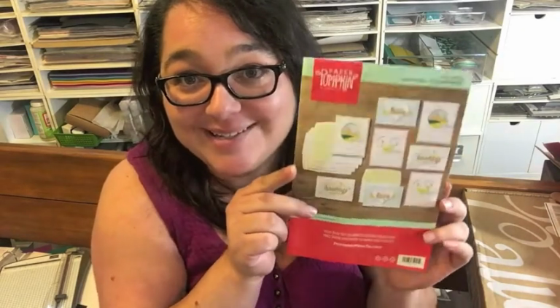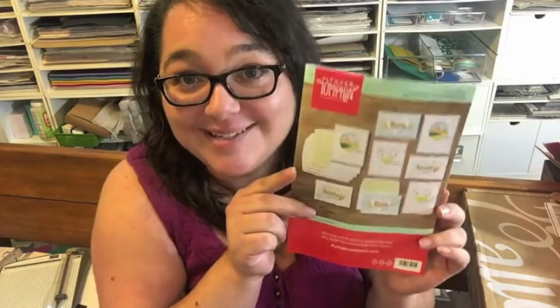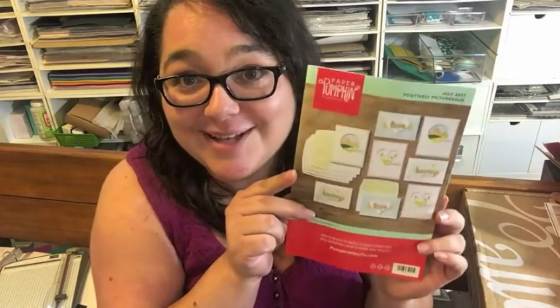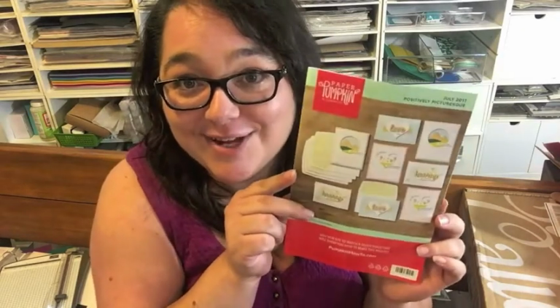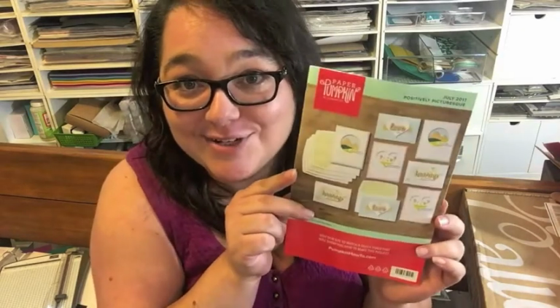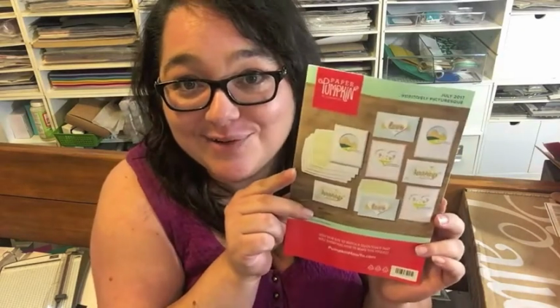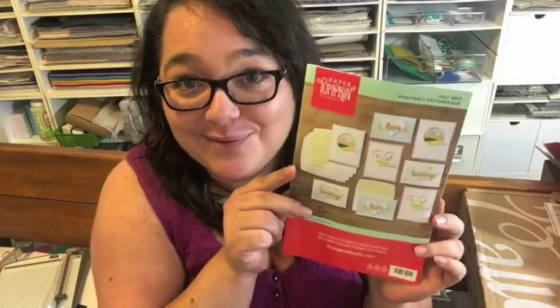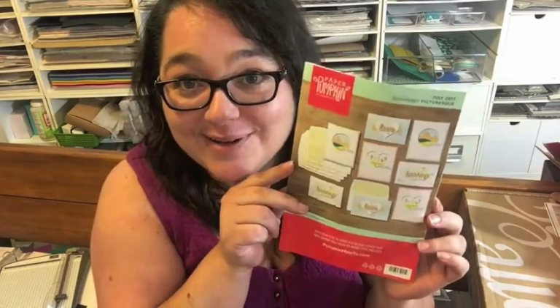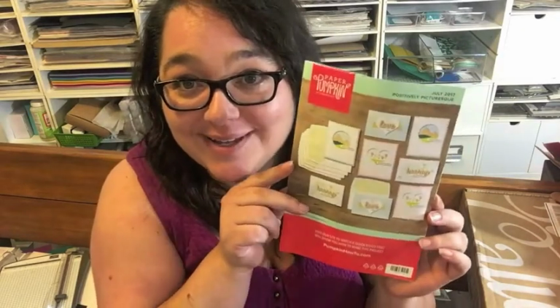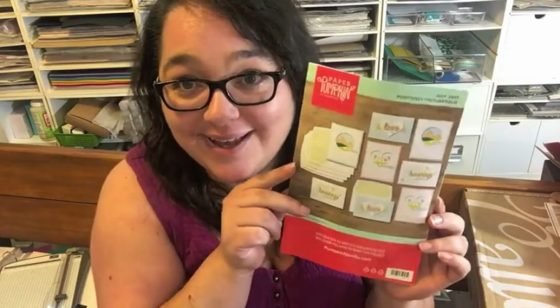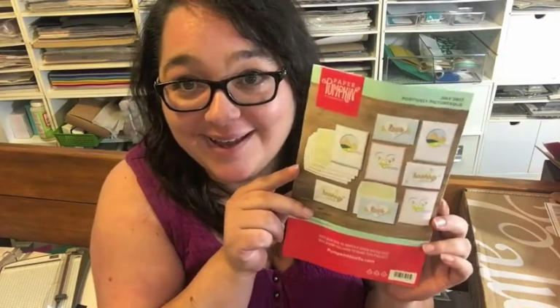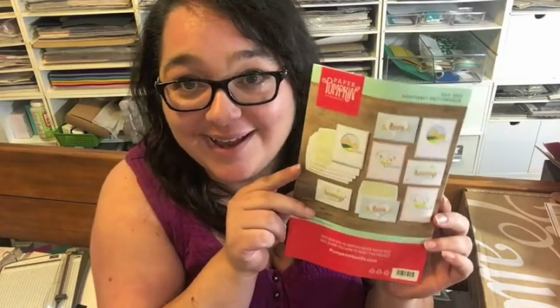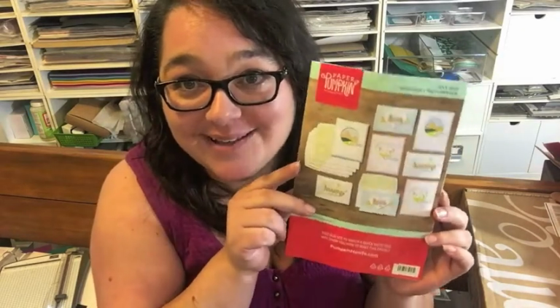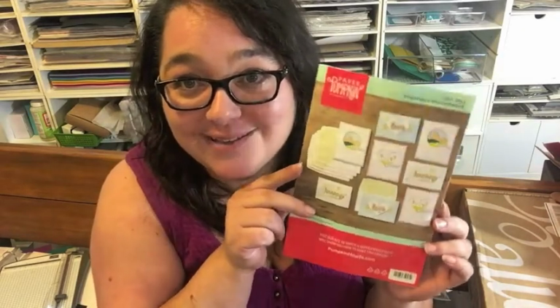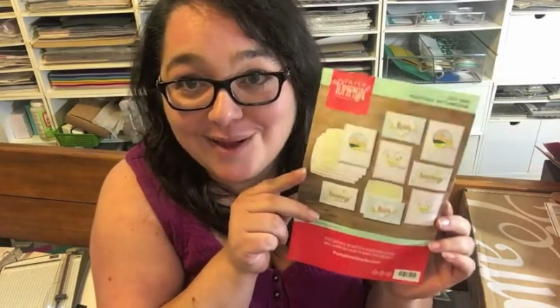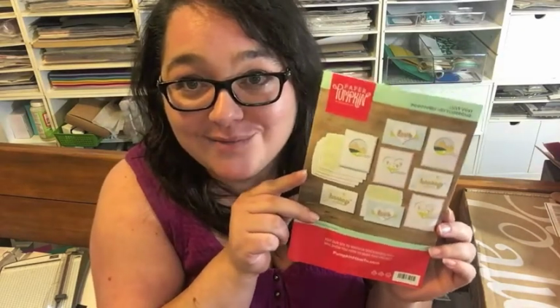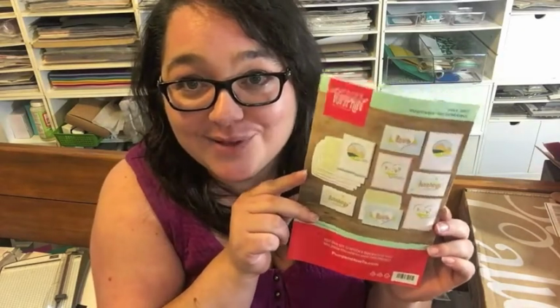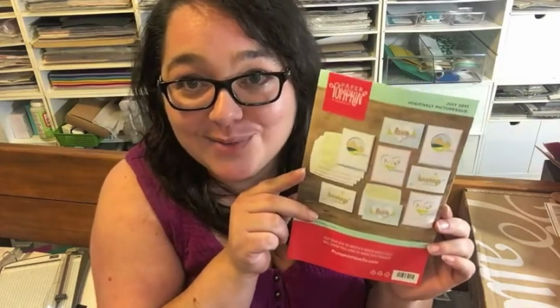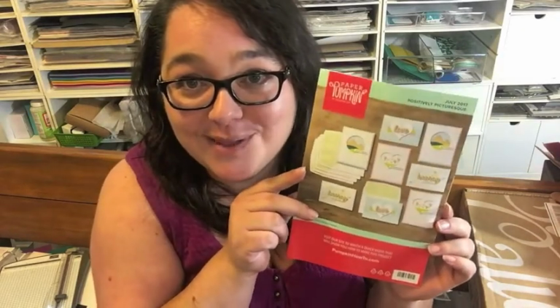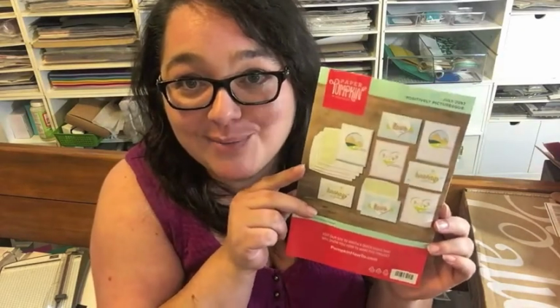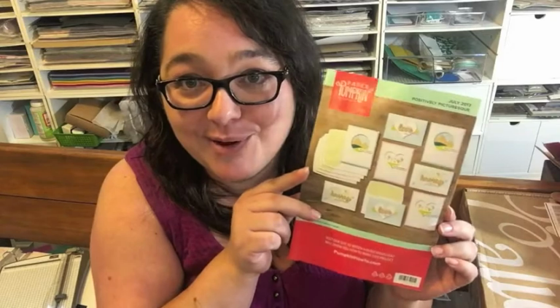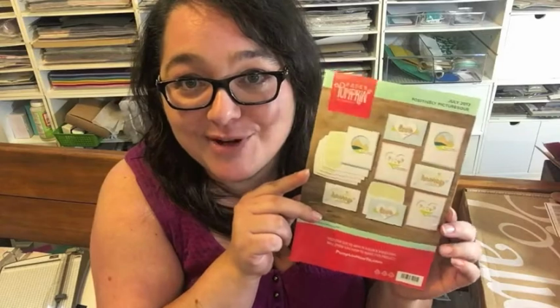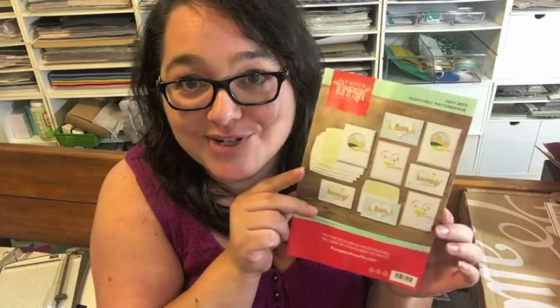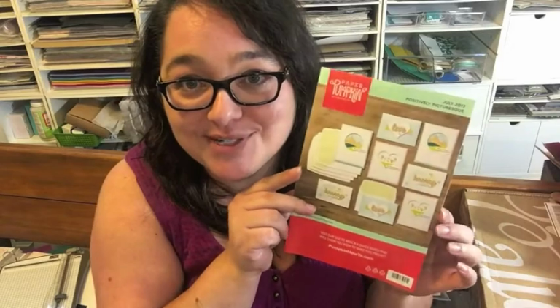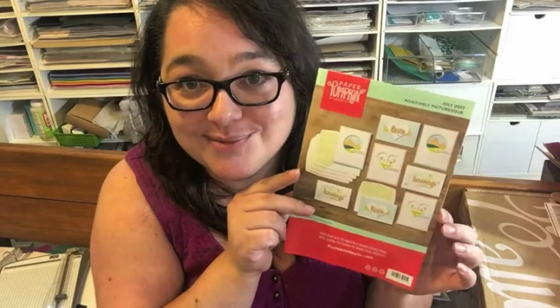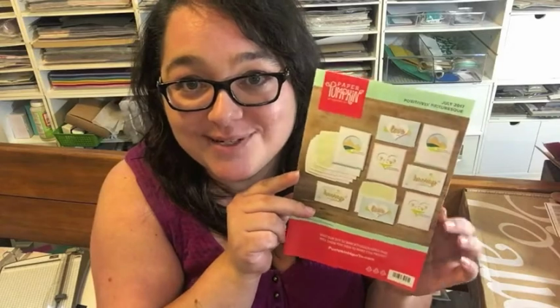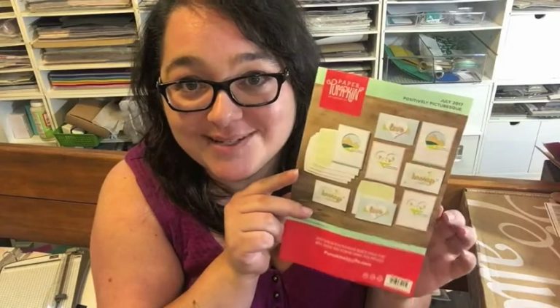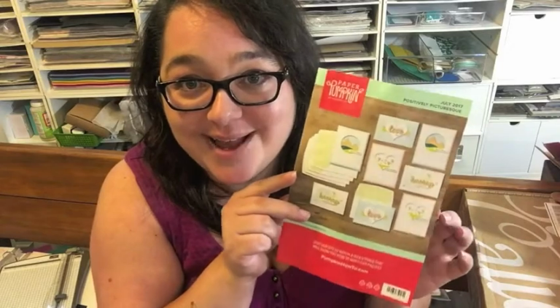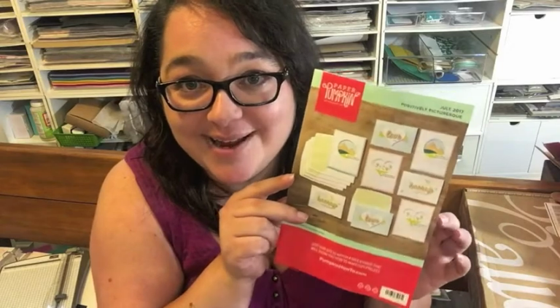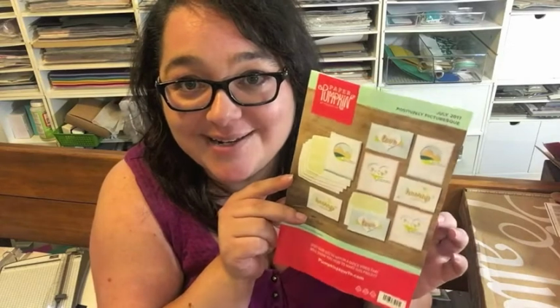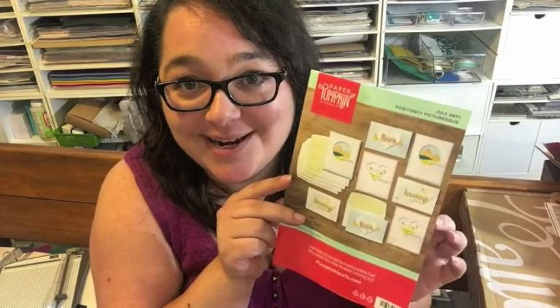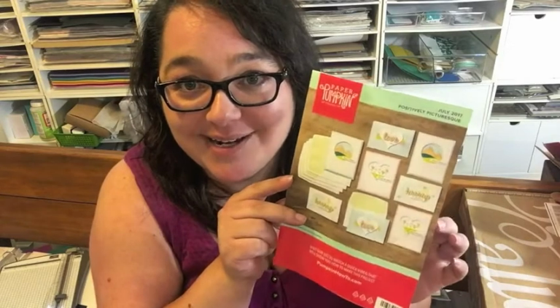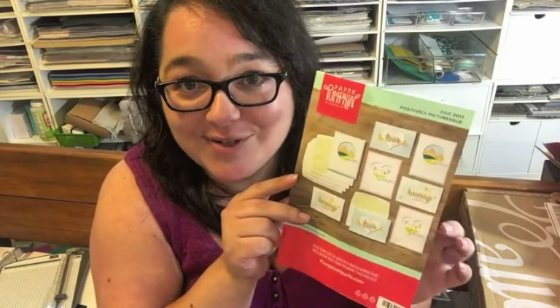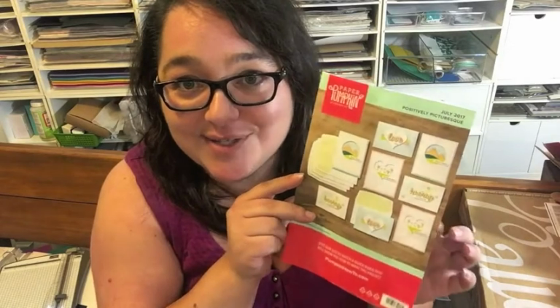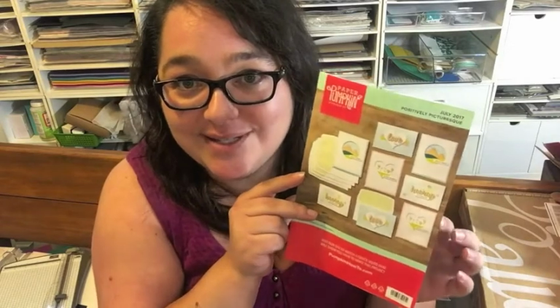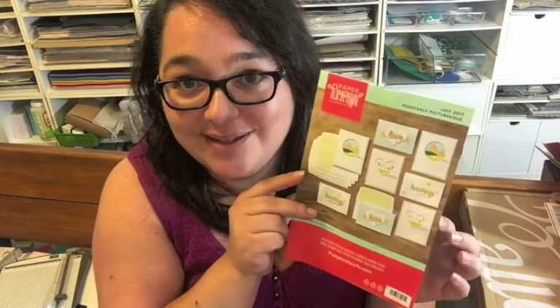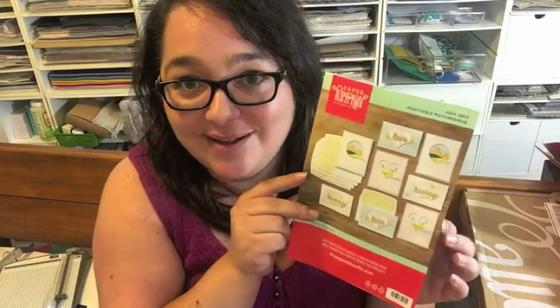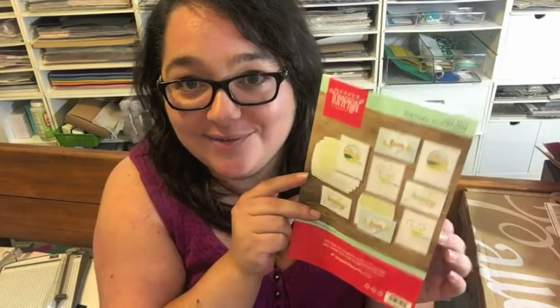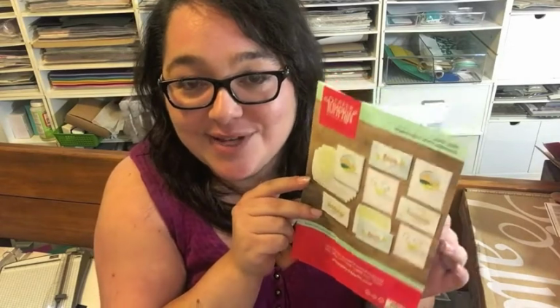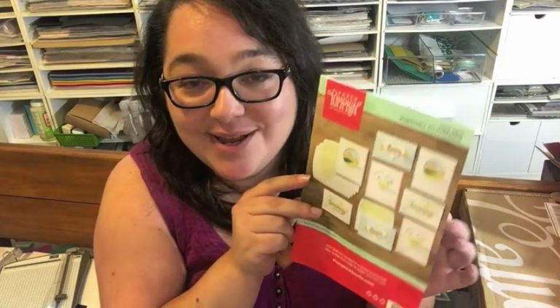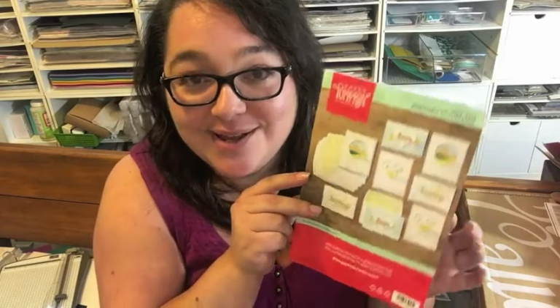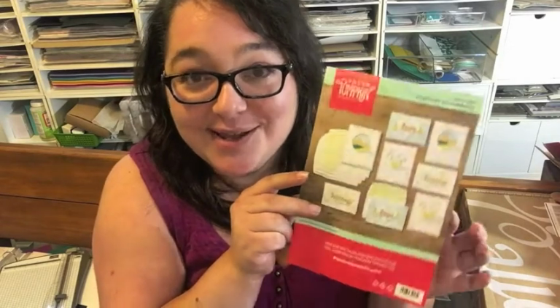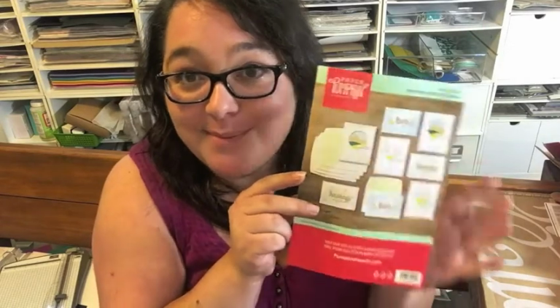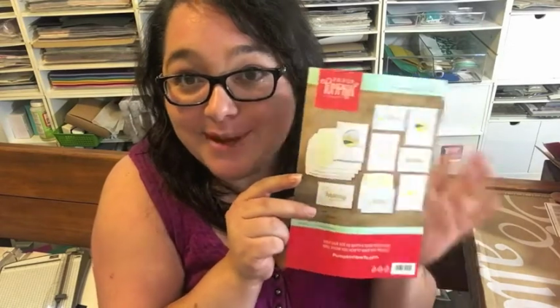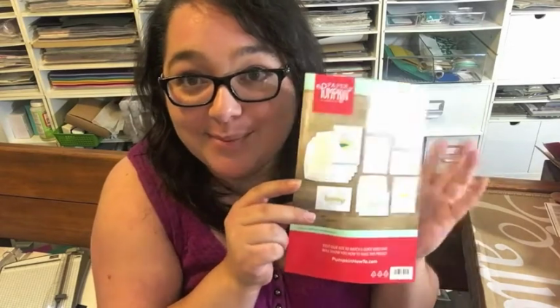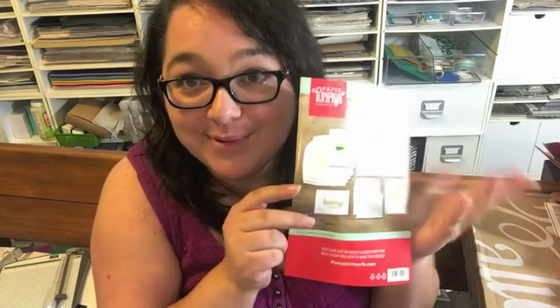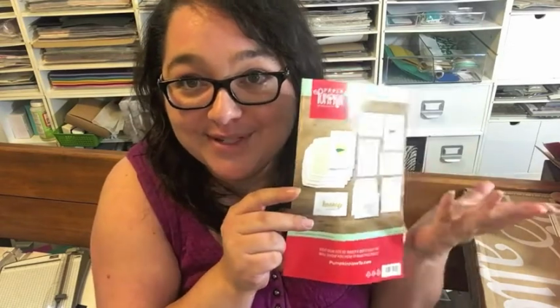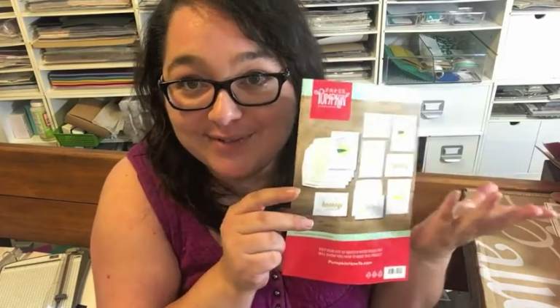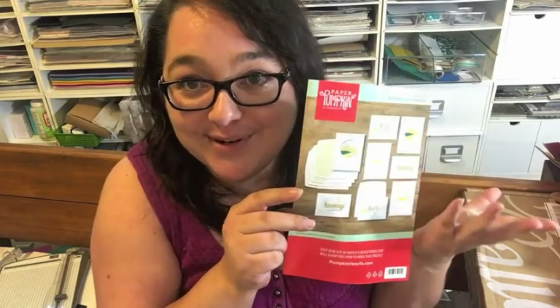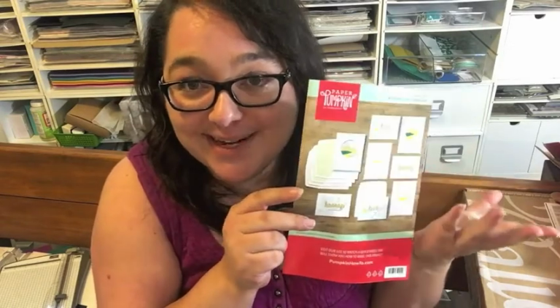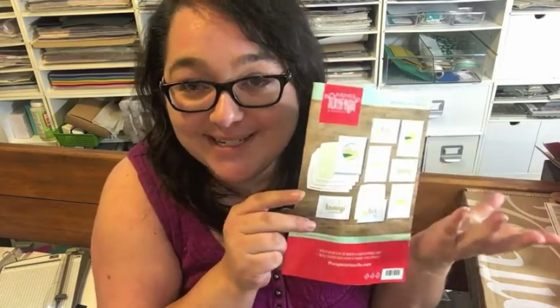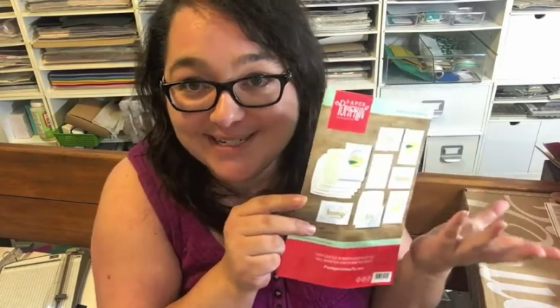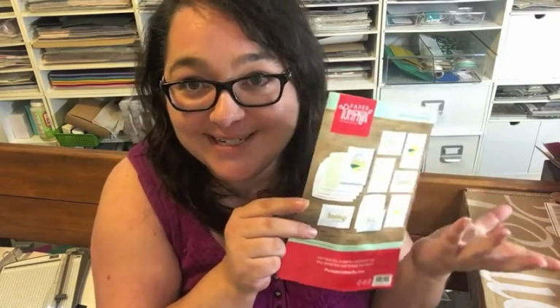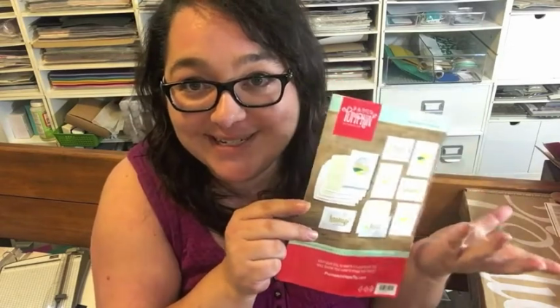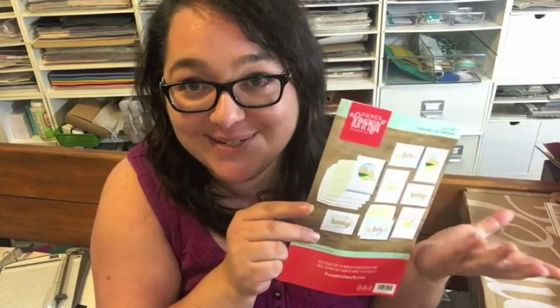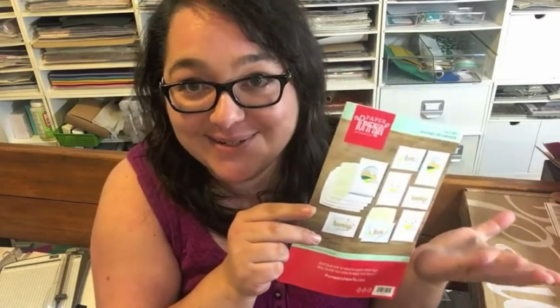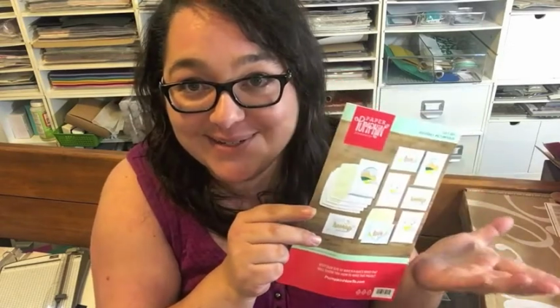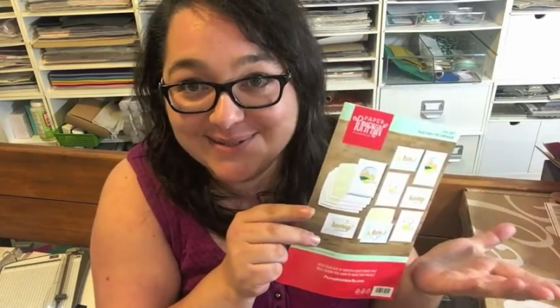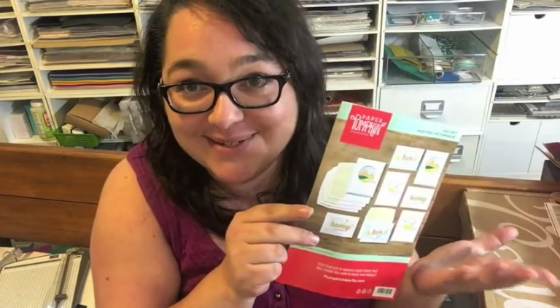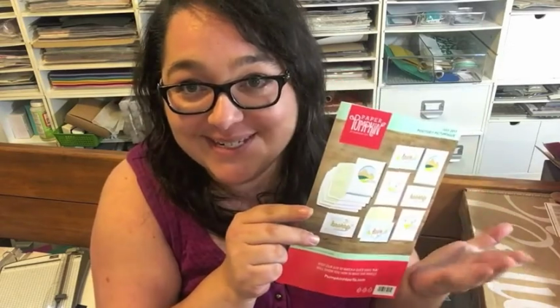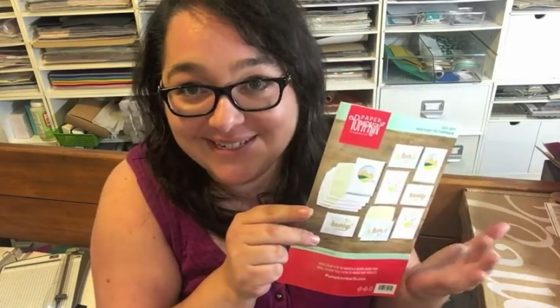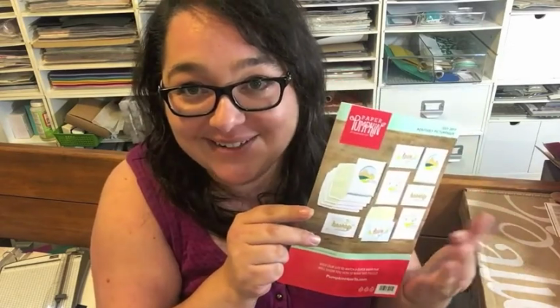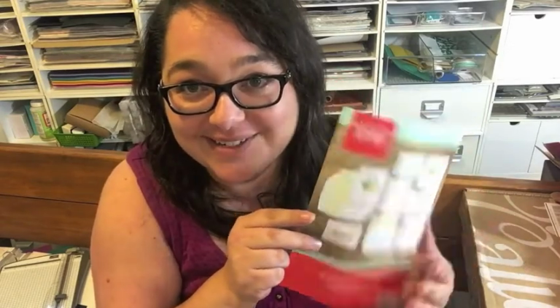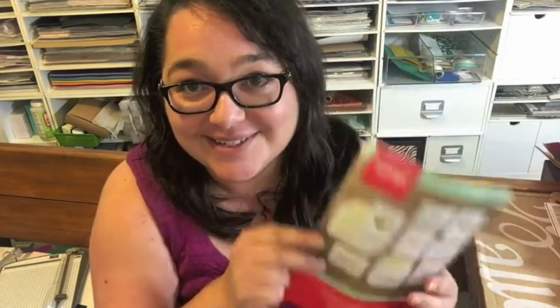It's such a fun kit. I loved the way the projects were designed and I just loved coming up with different ideas to use the materials.